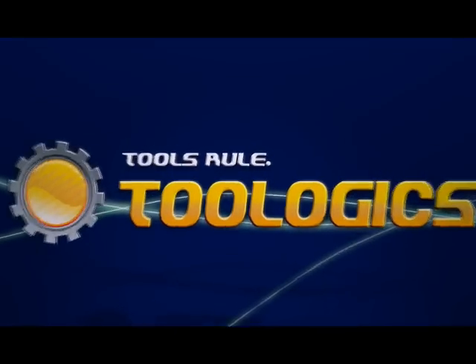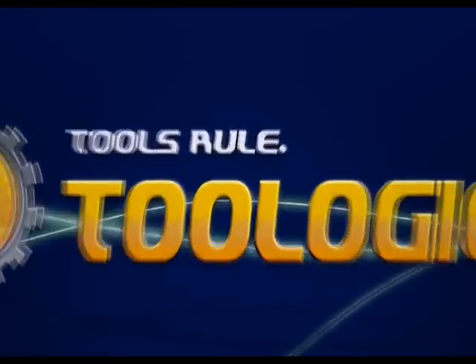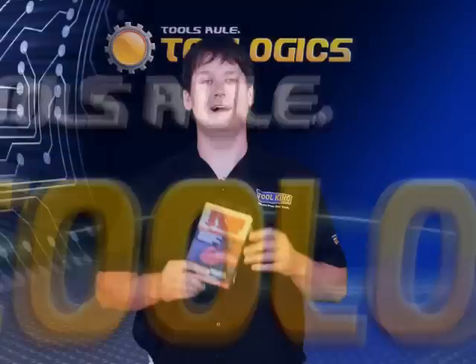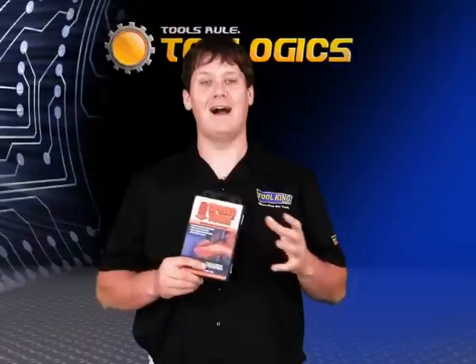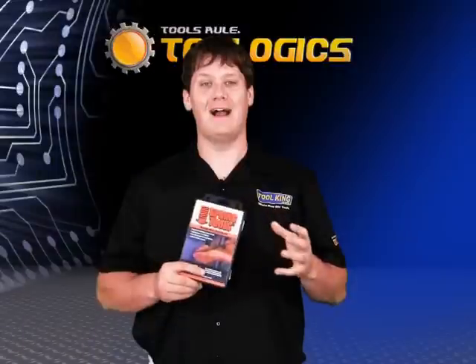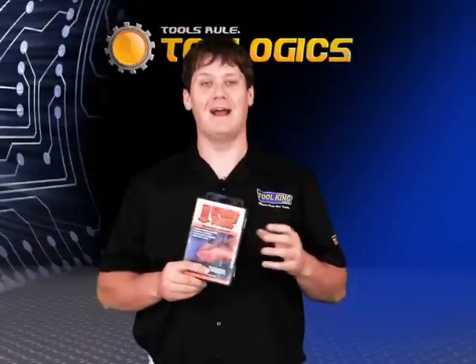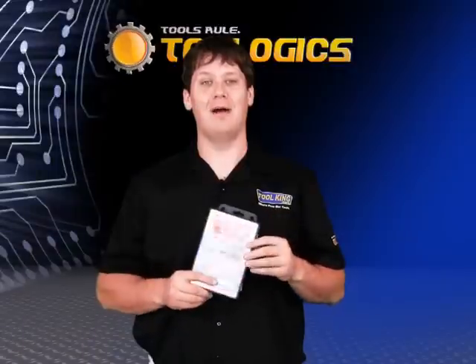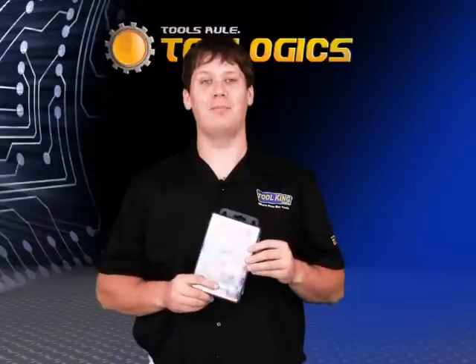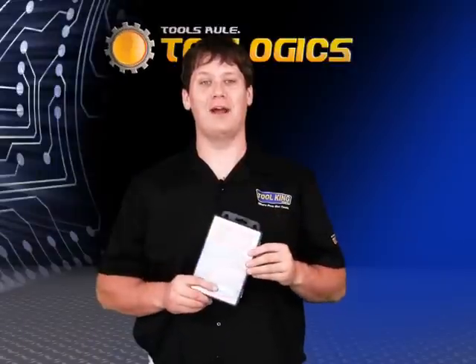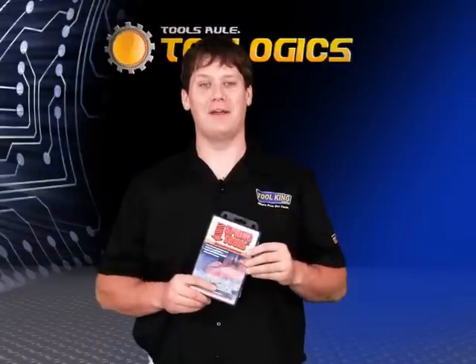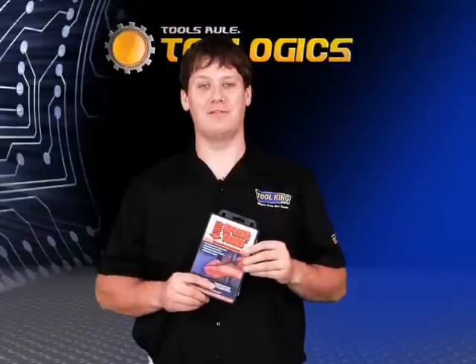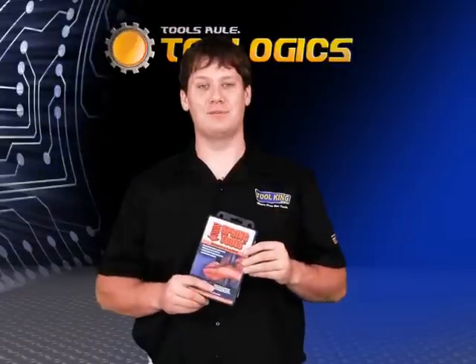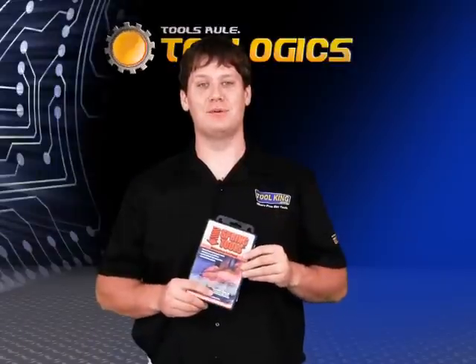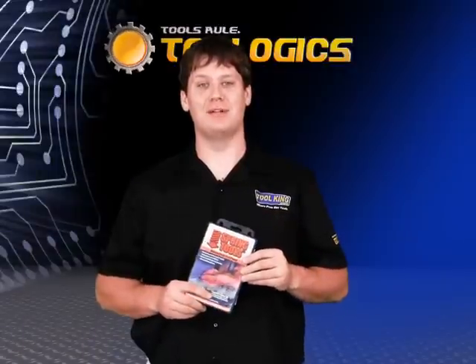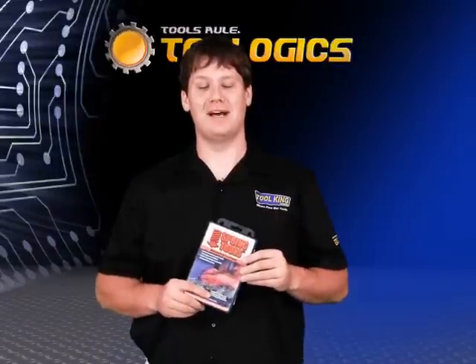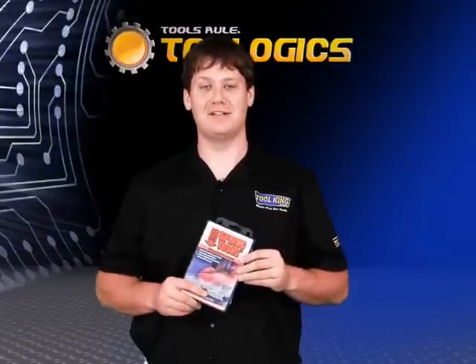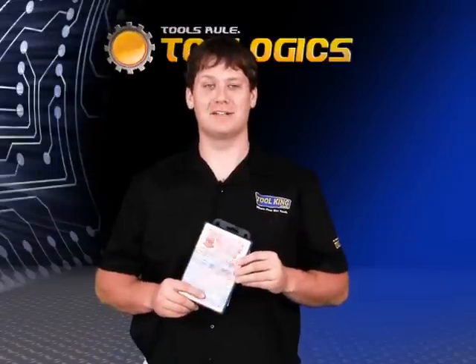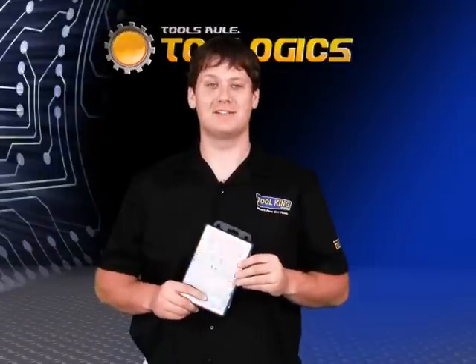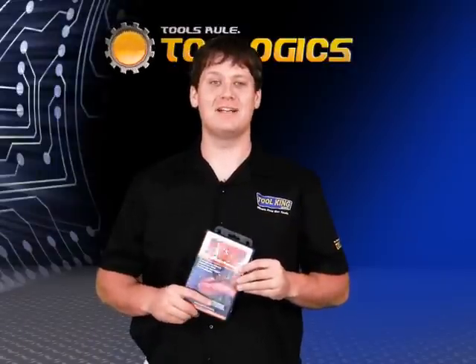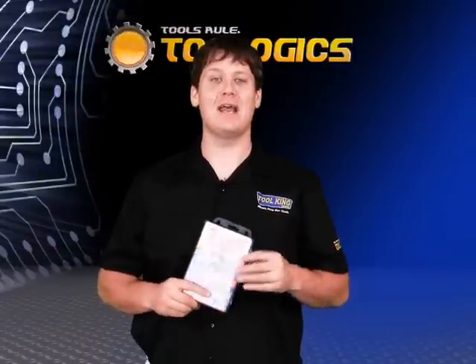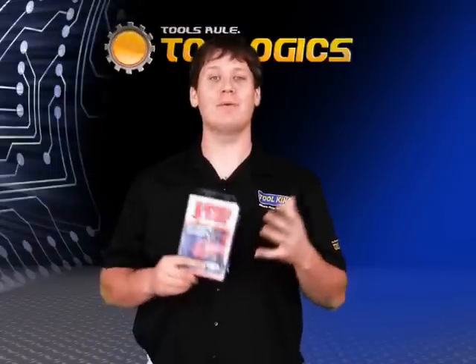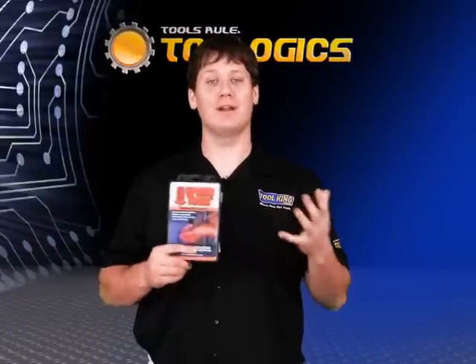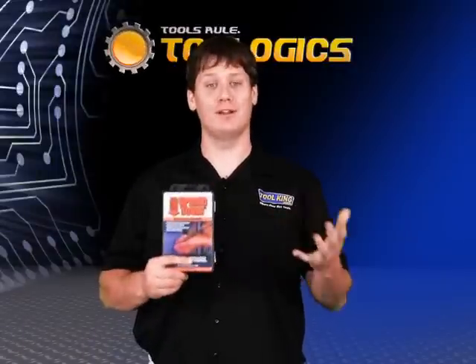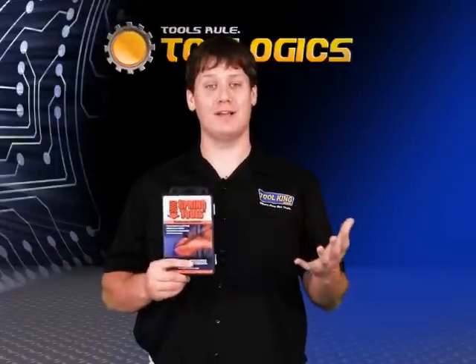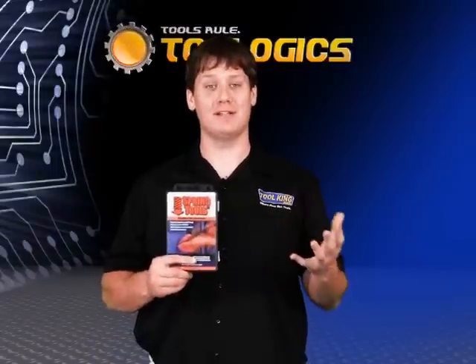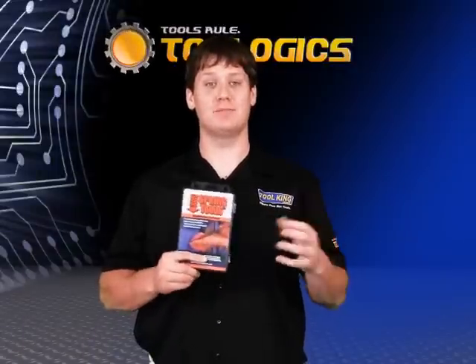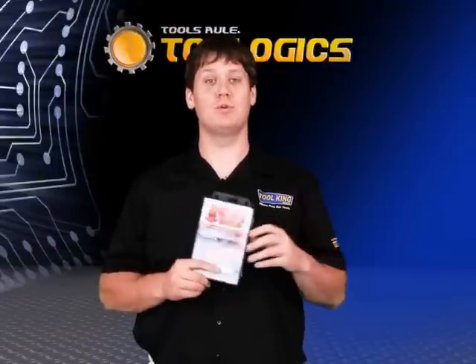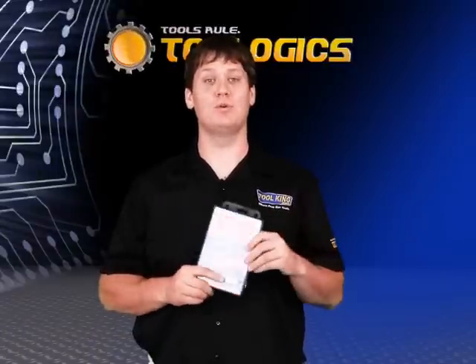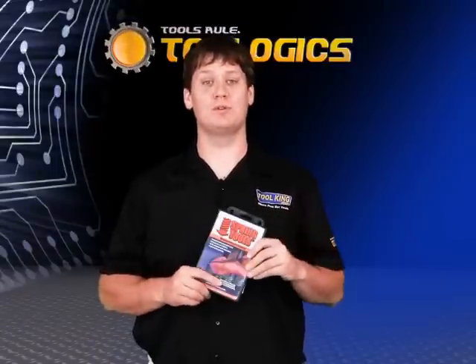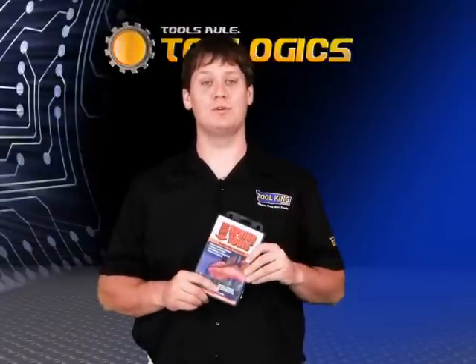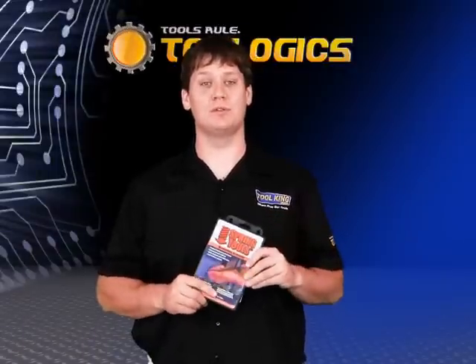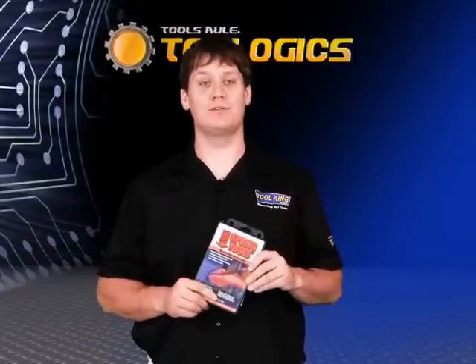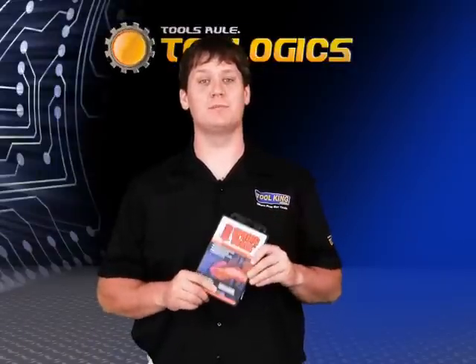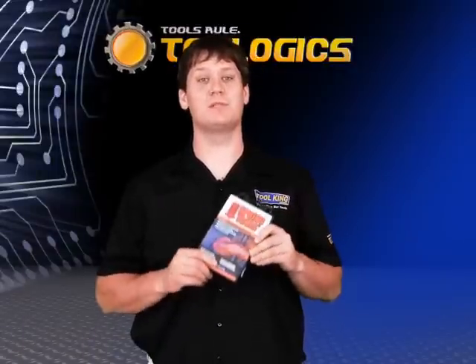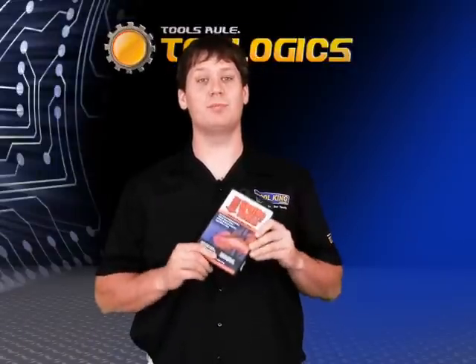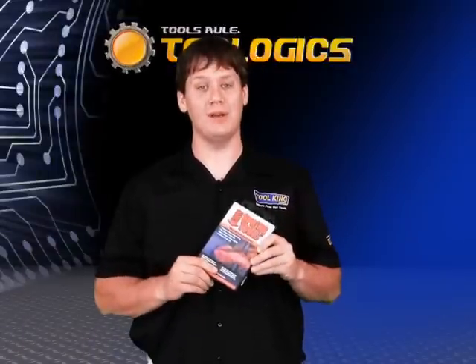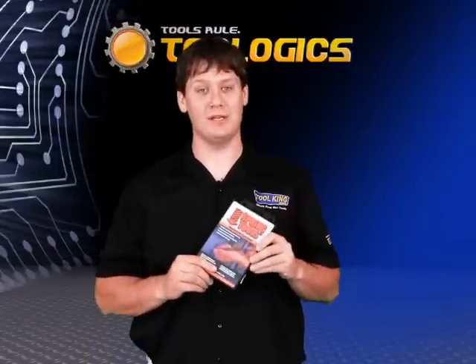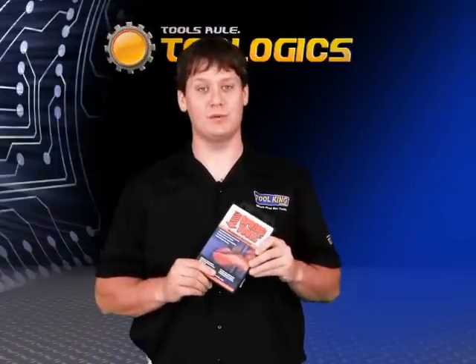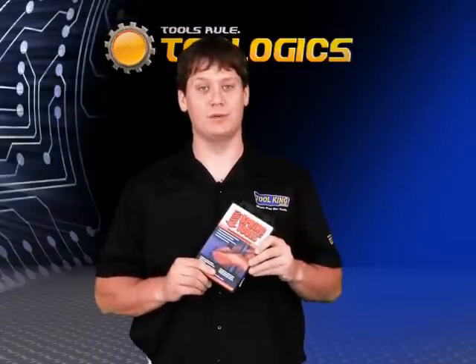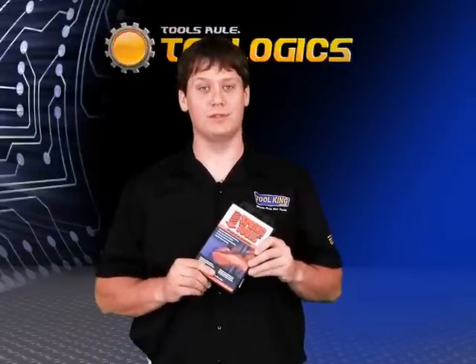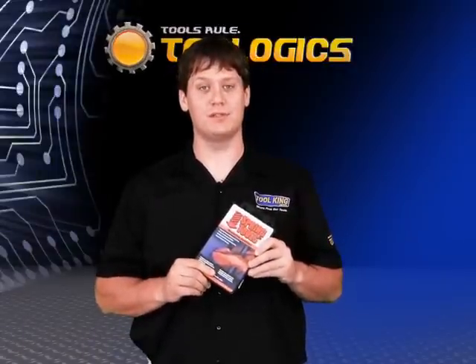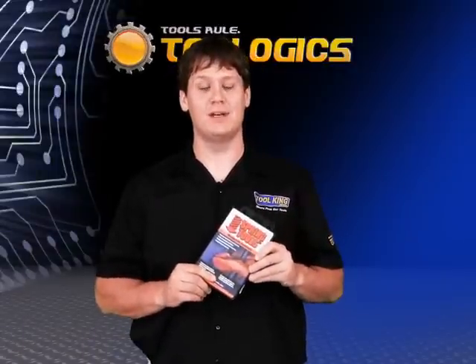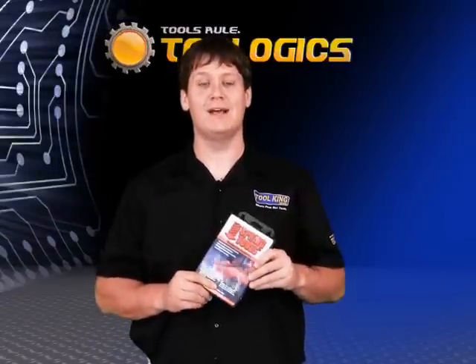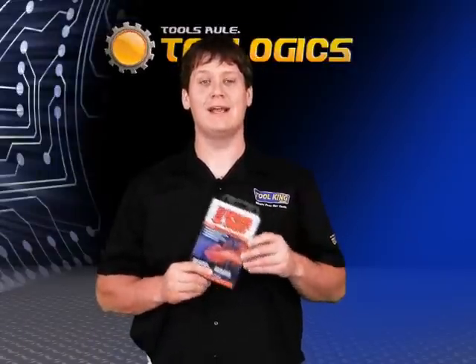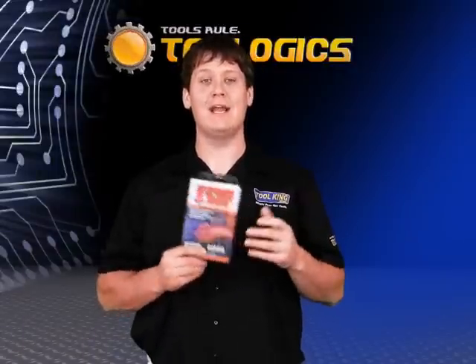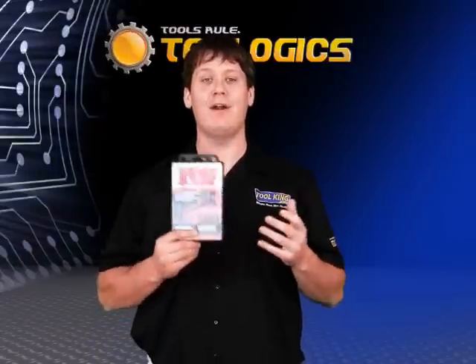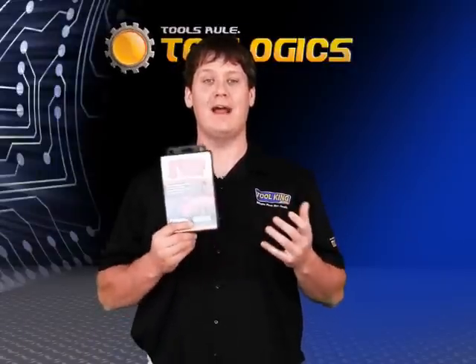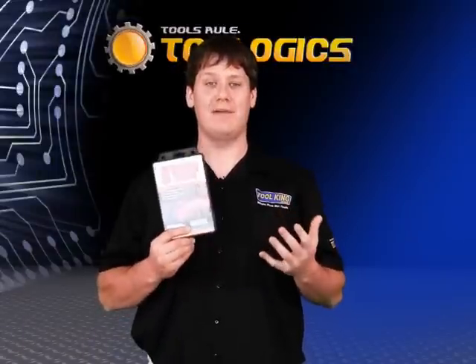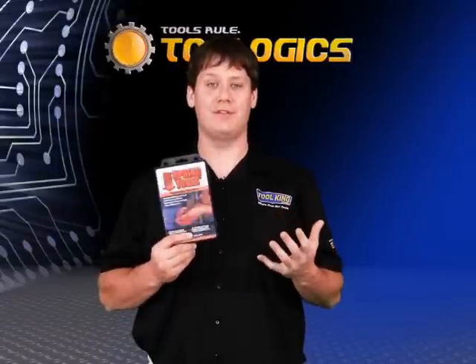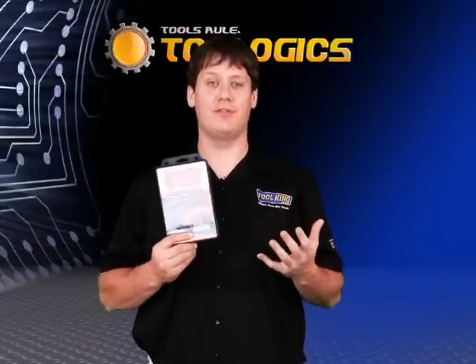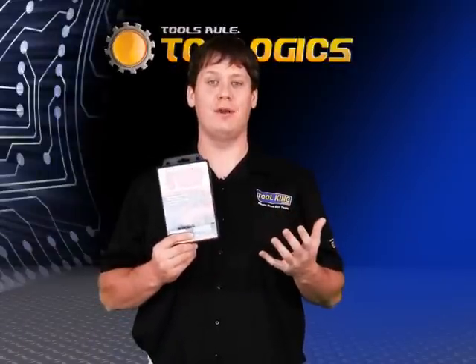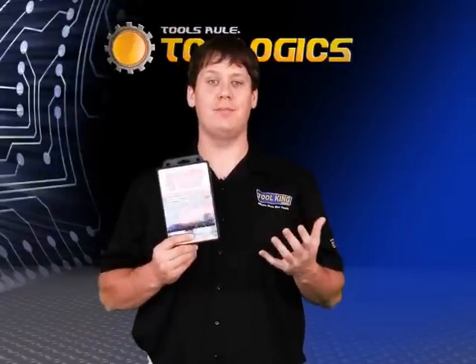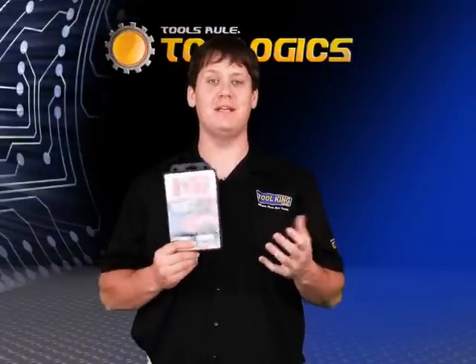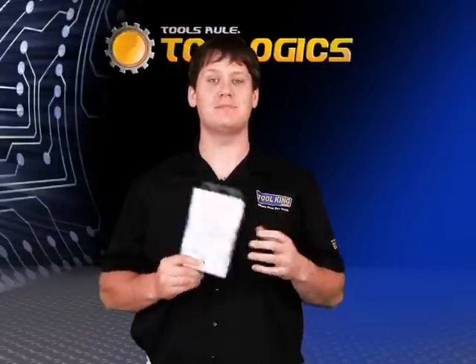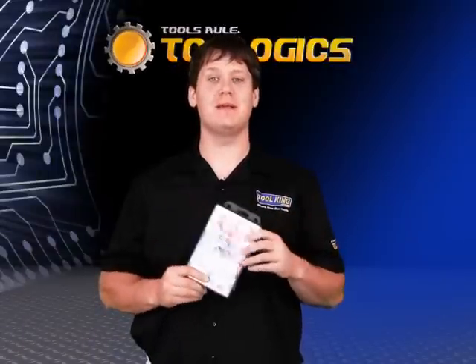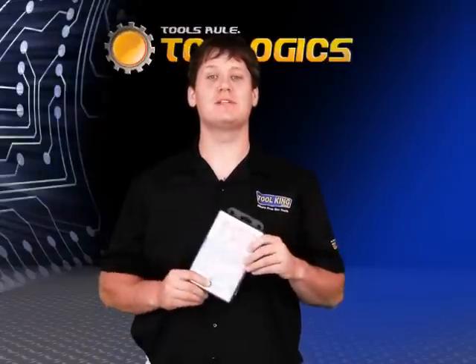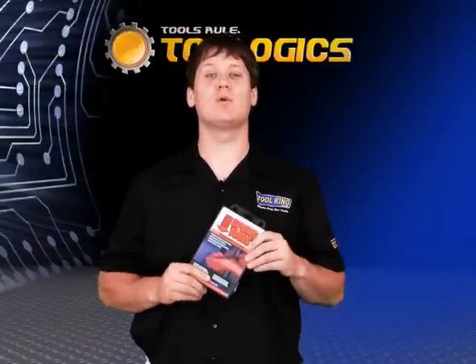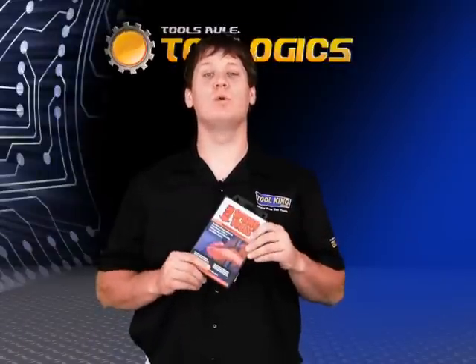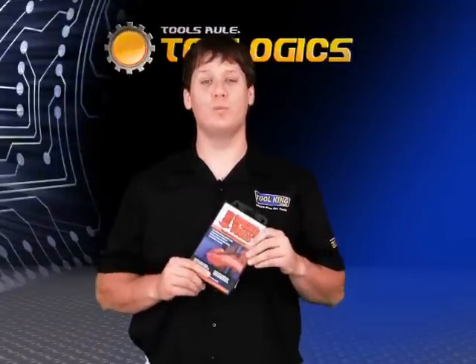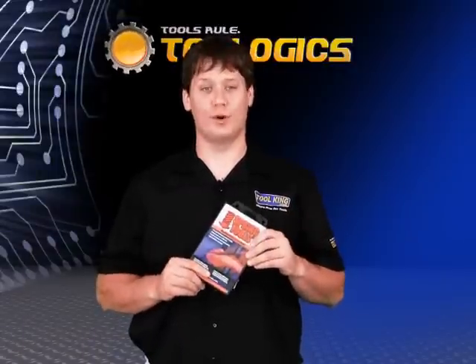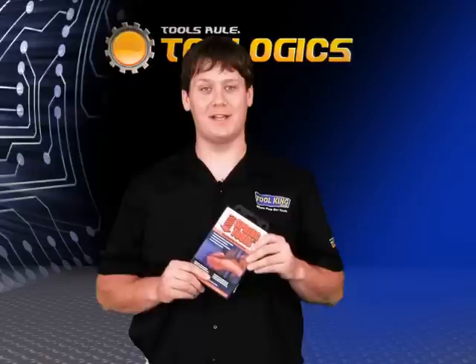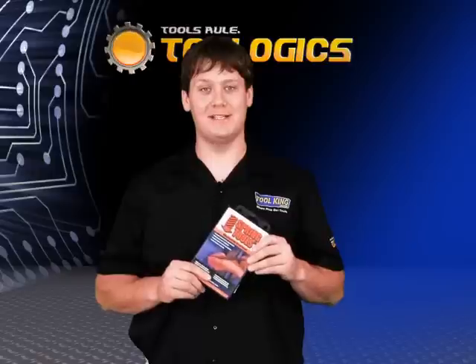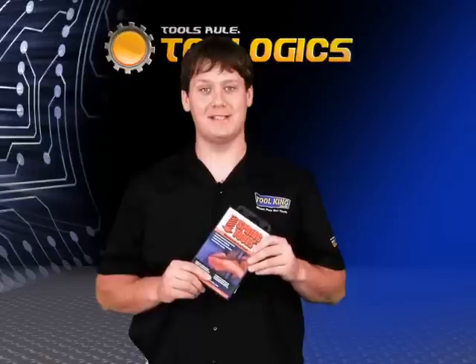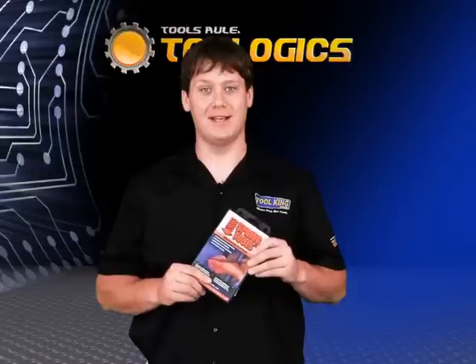Hi, I'm Brian from Toologix. Today we're going to look at some cool tools from Spring Tools. Here I have the three-piece basic woodworking set.